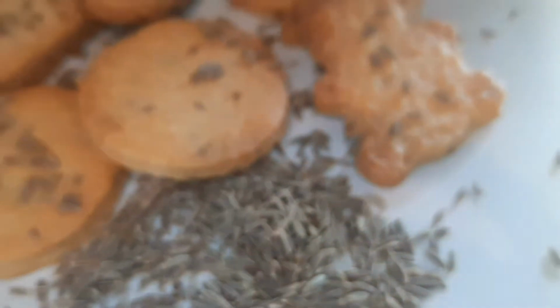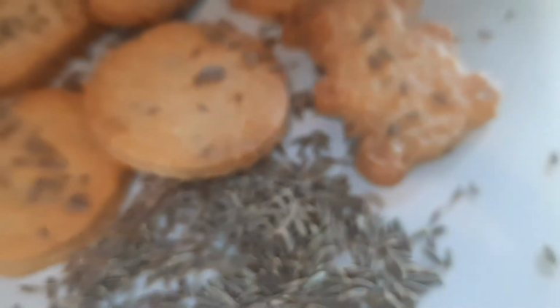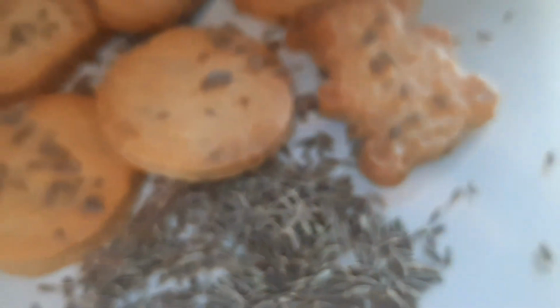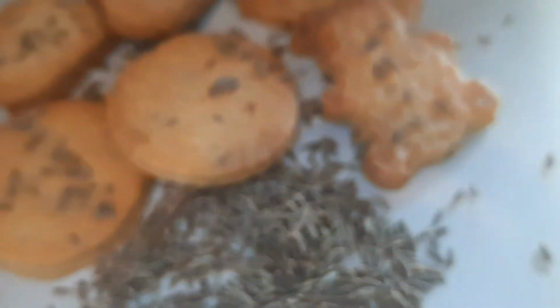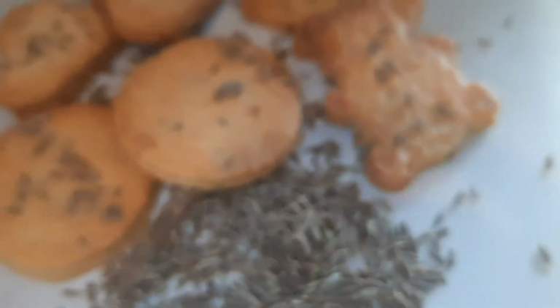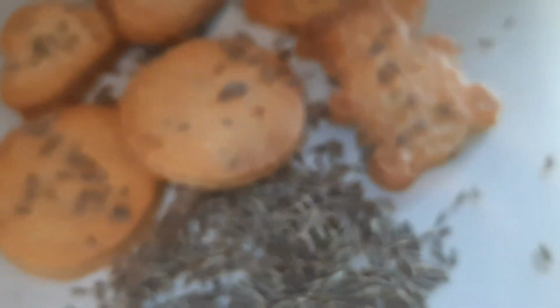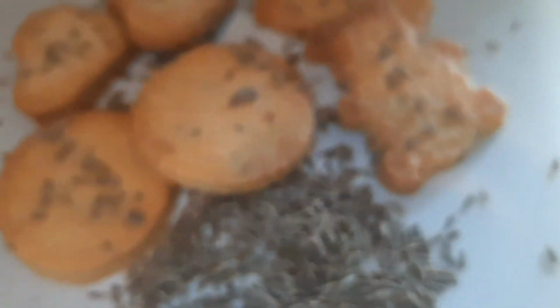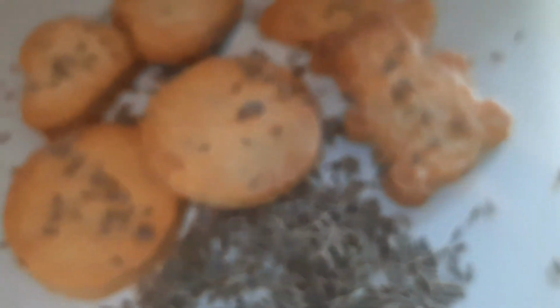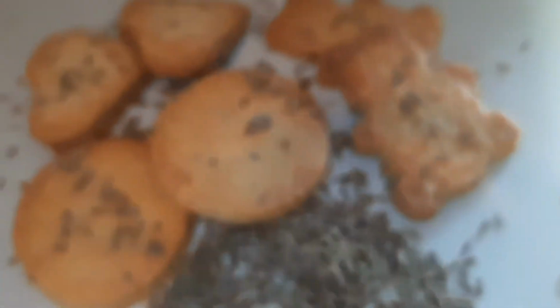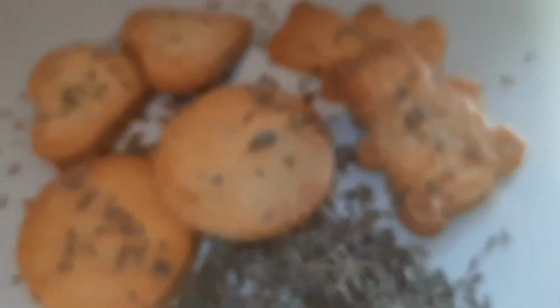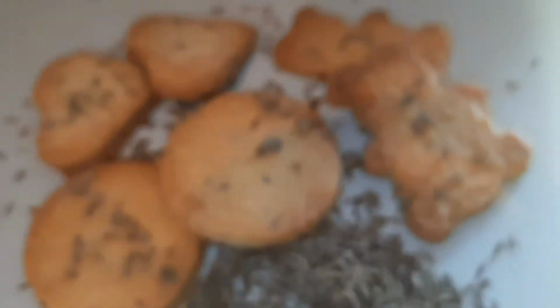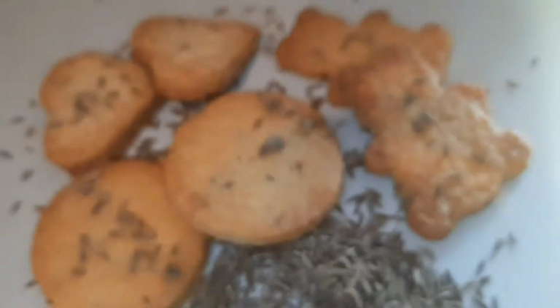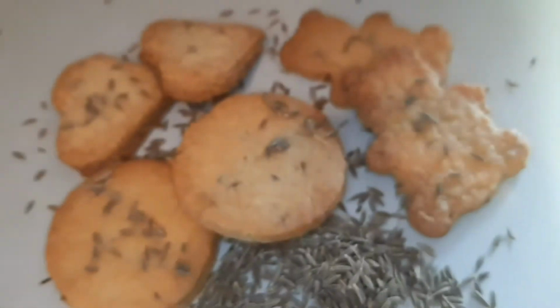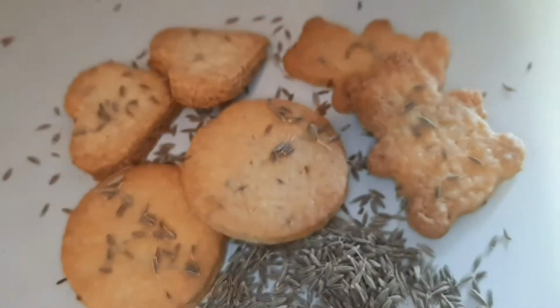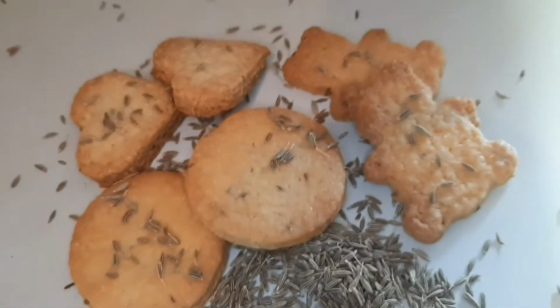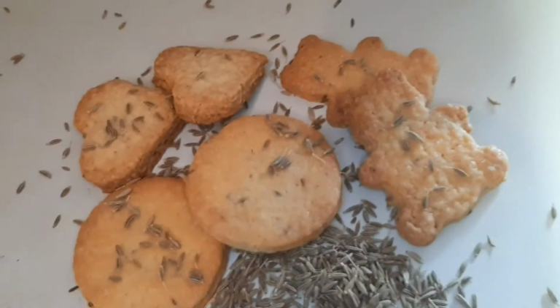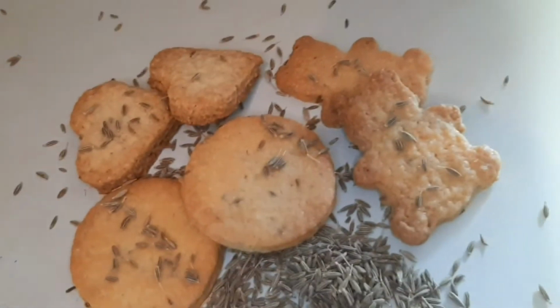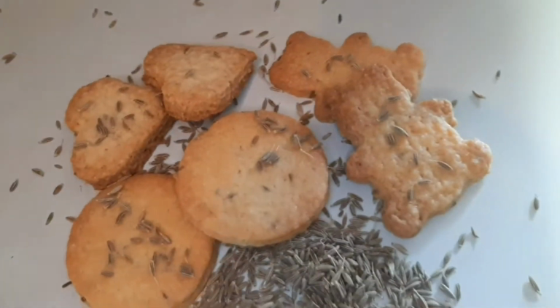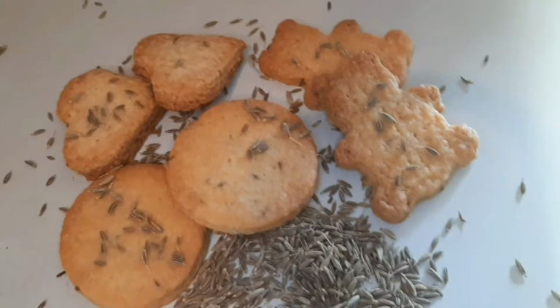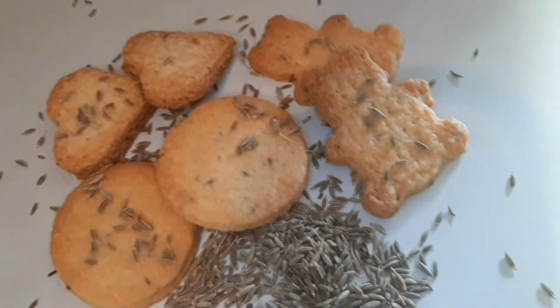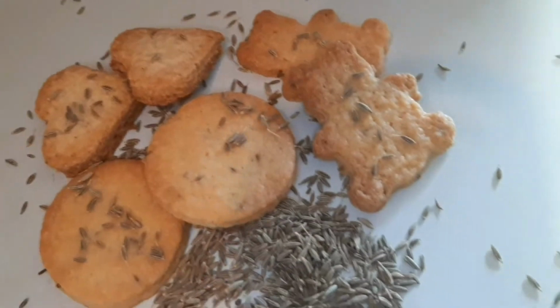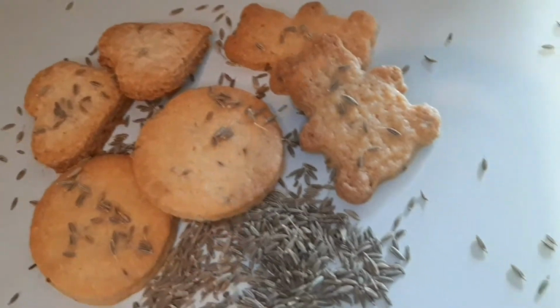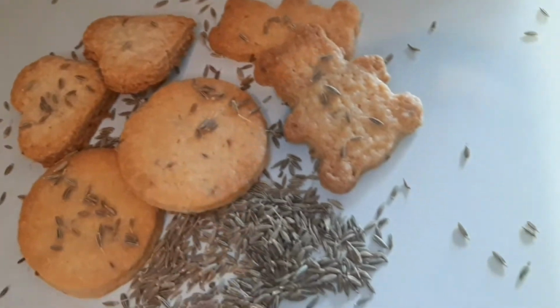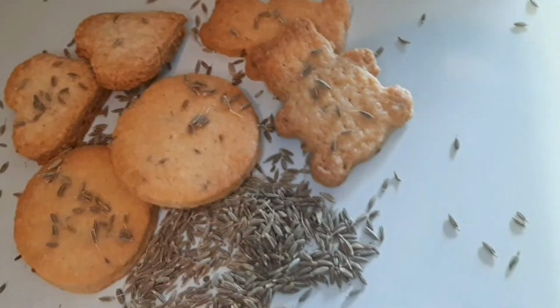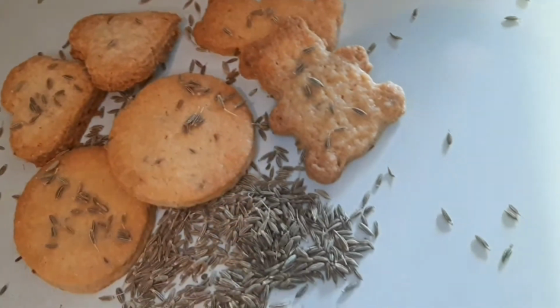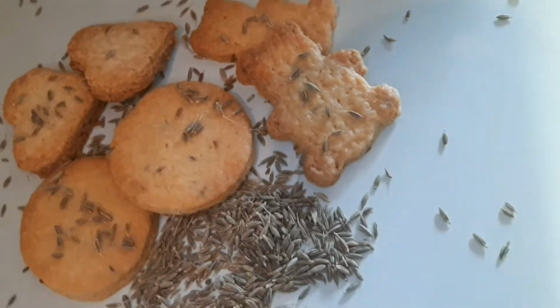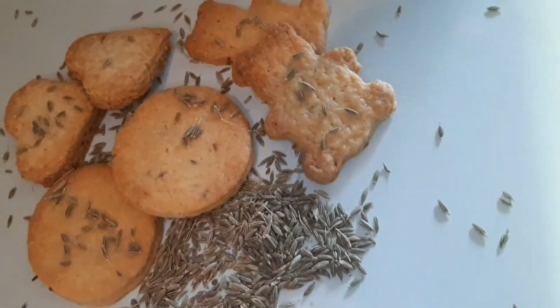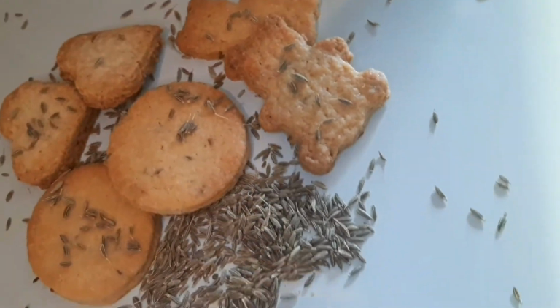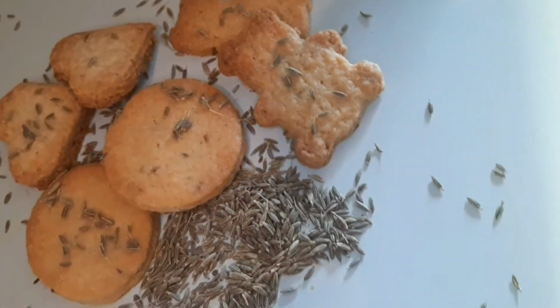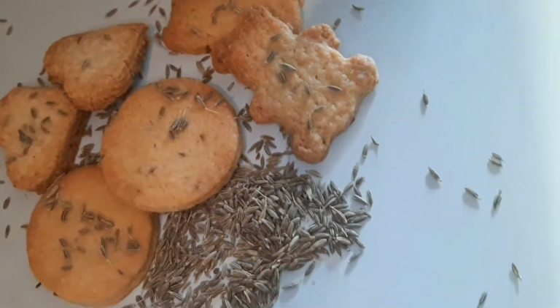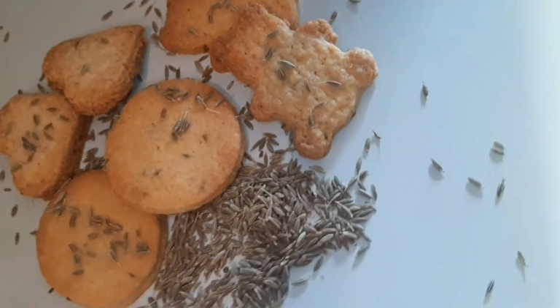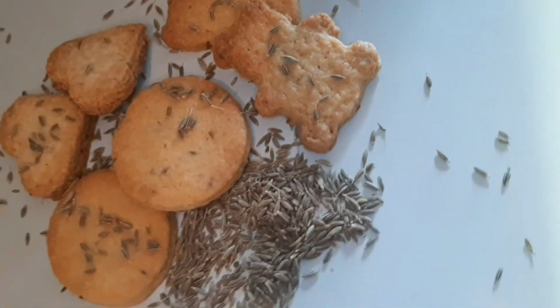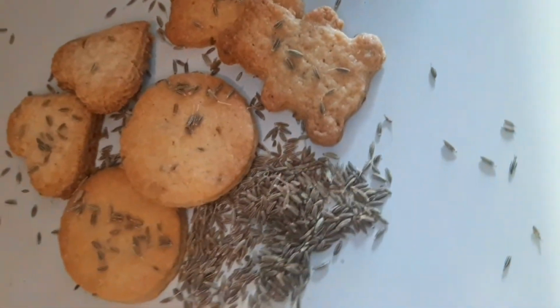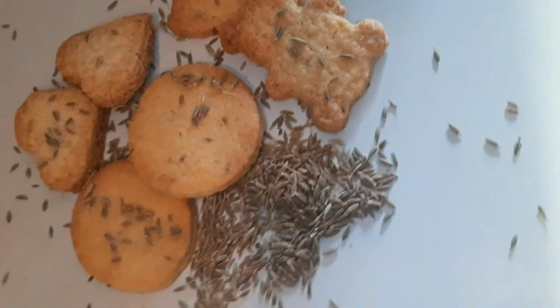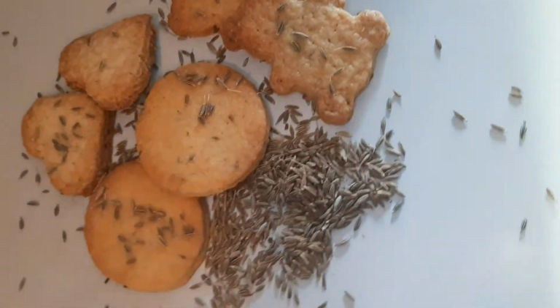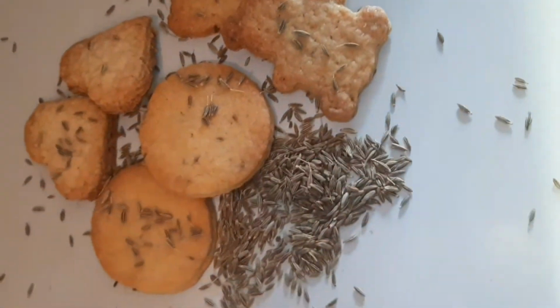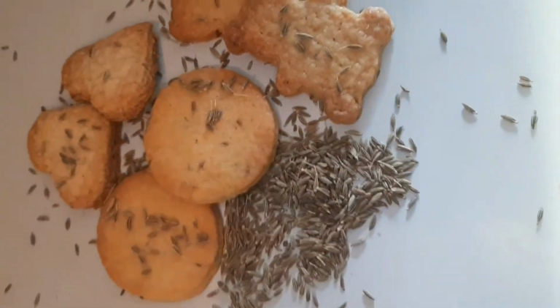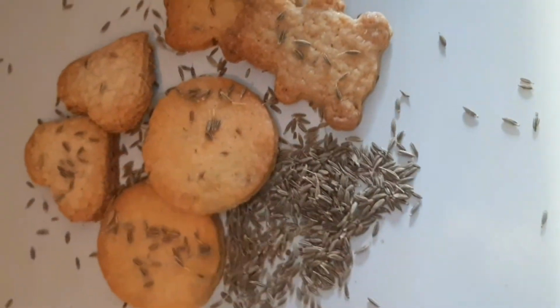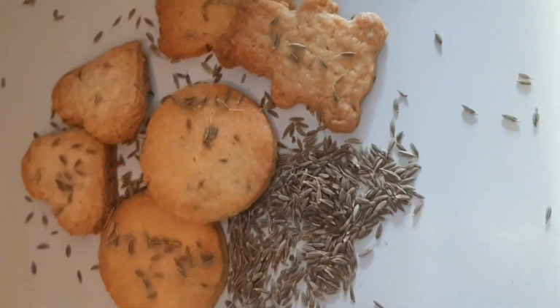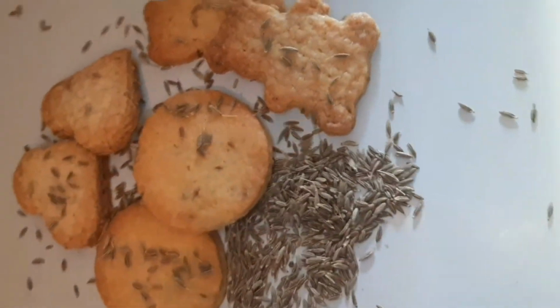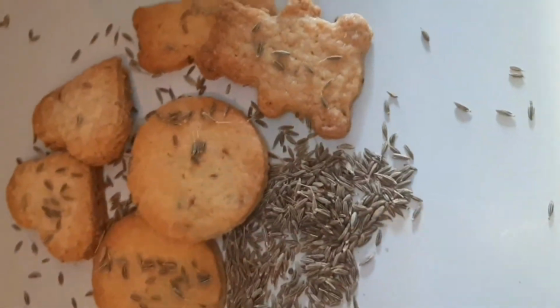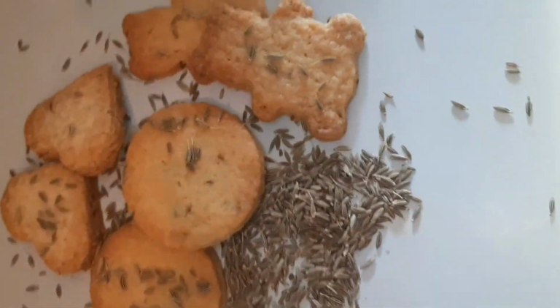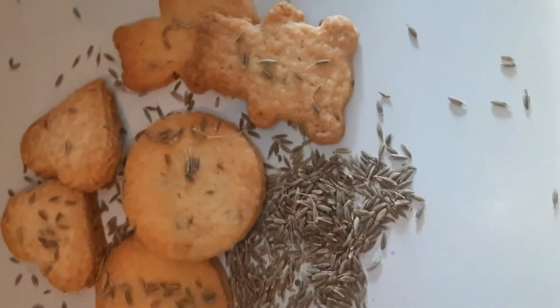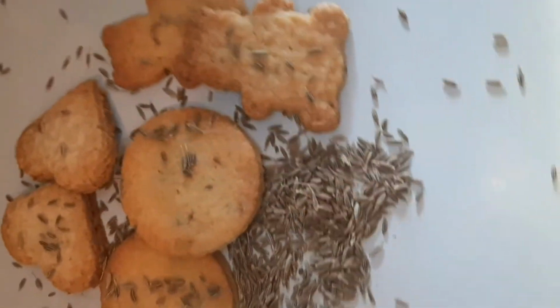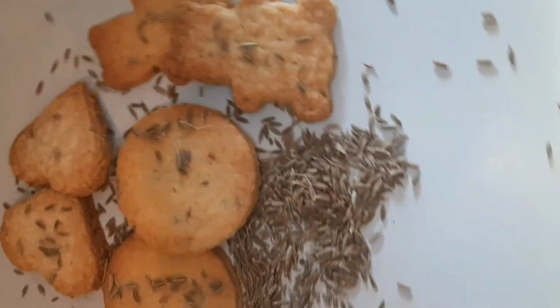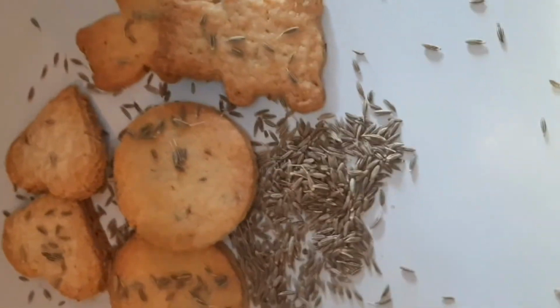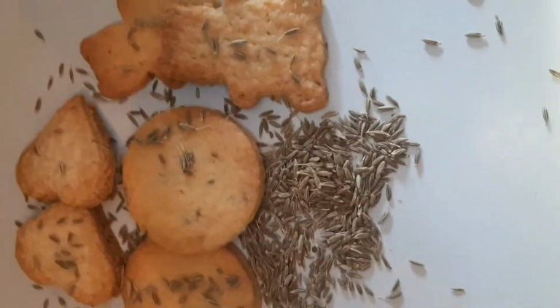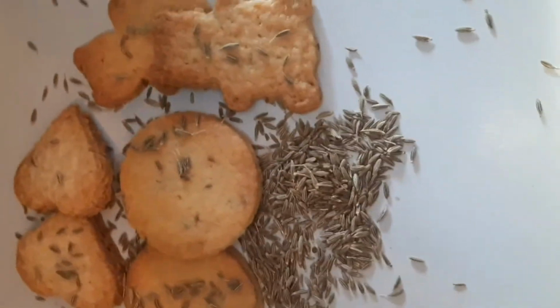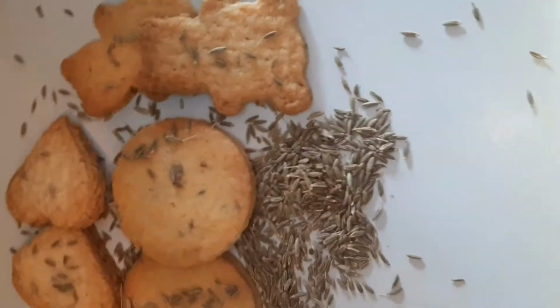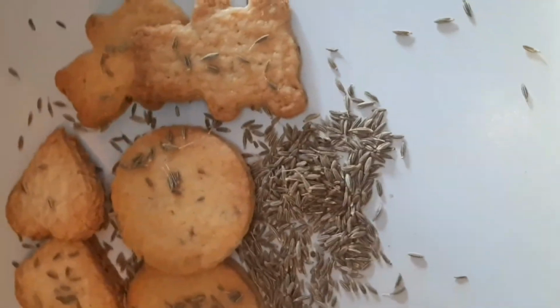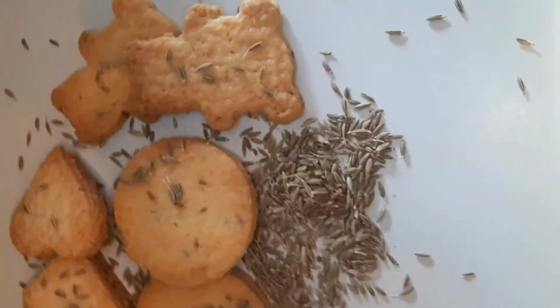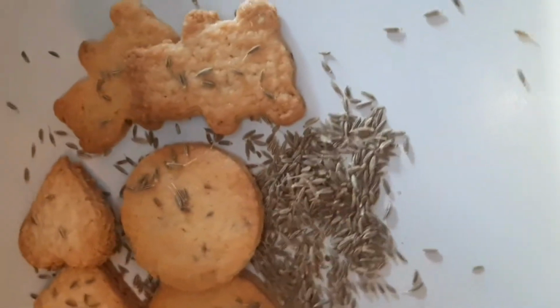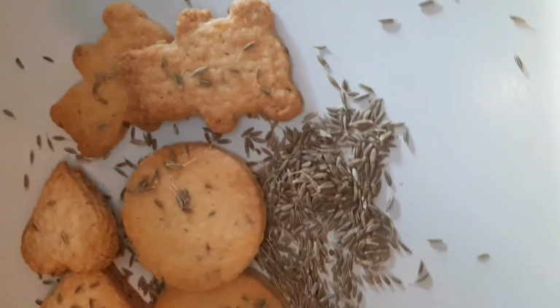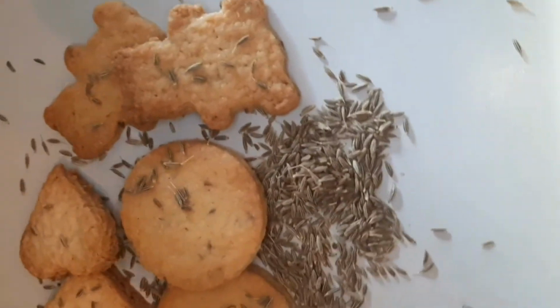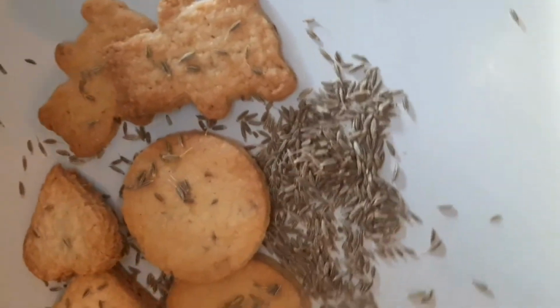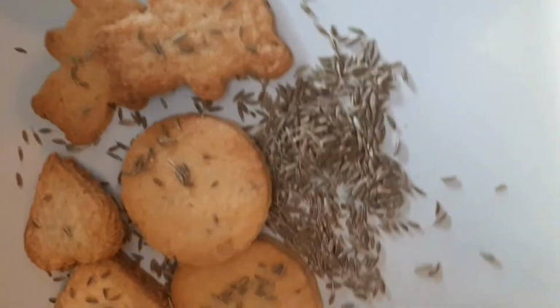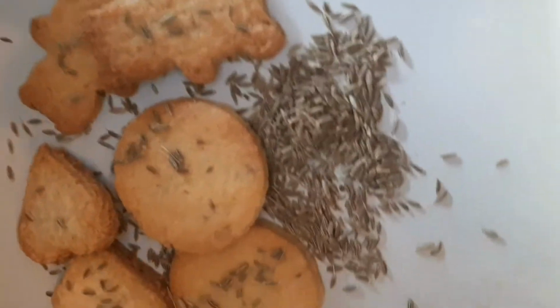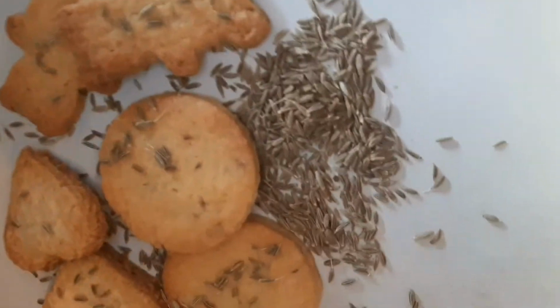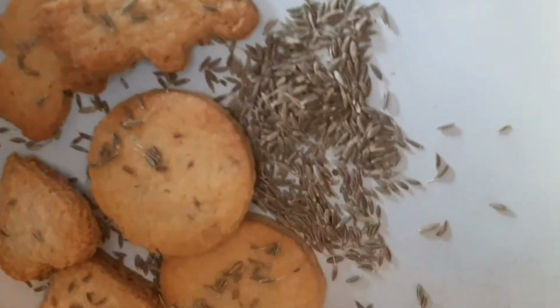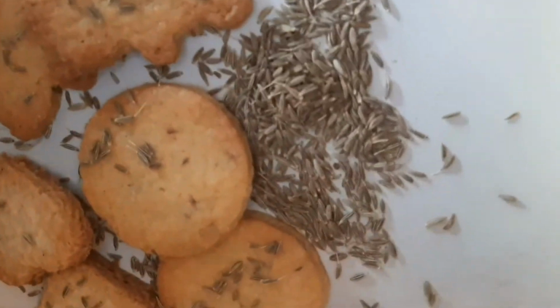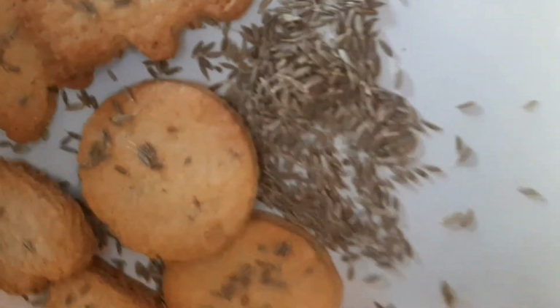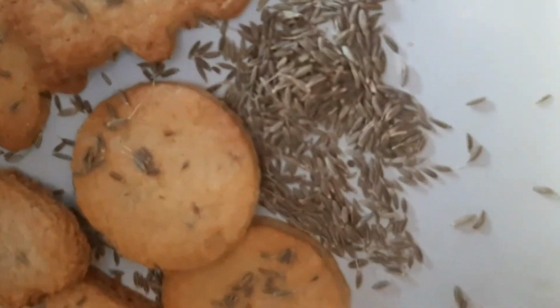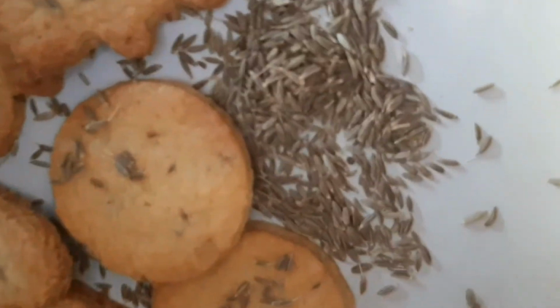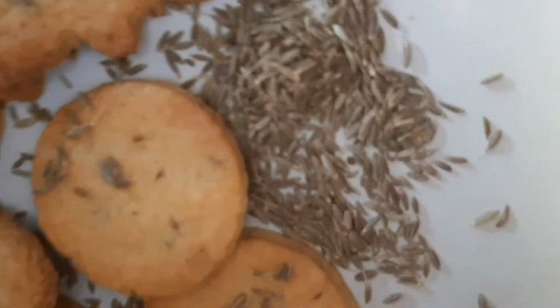Hello guys, welcome back to my channel. Today I will learn how to make biscuits. It's very yummy and delicious.